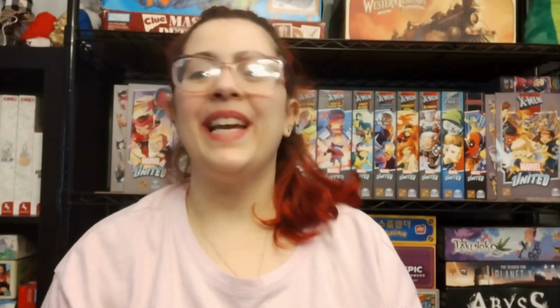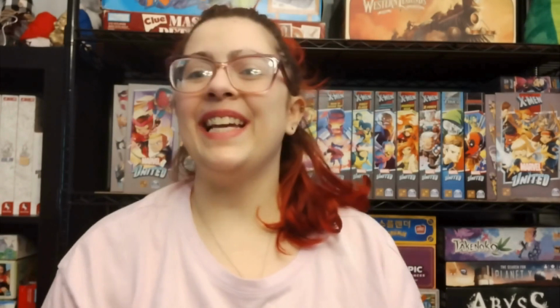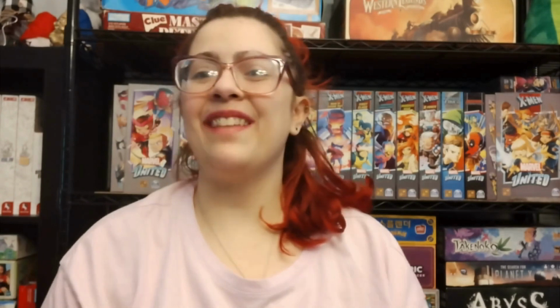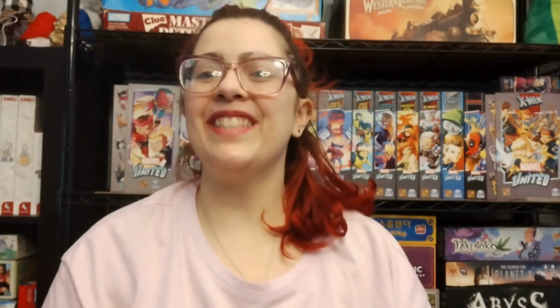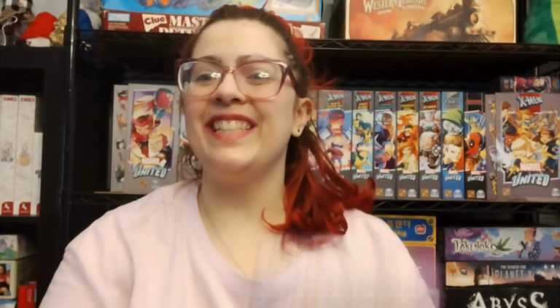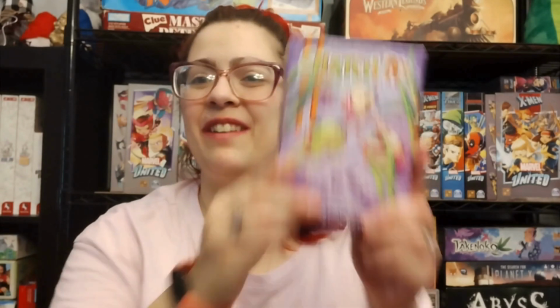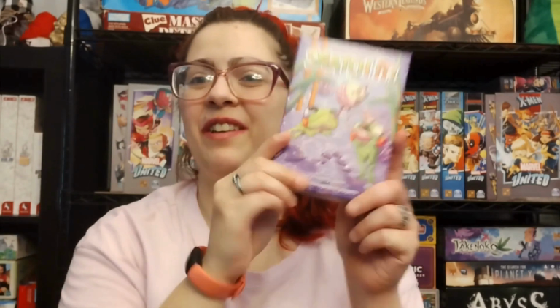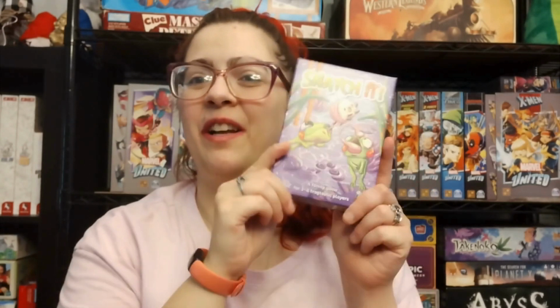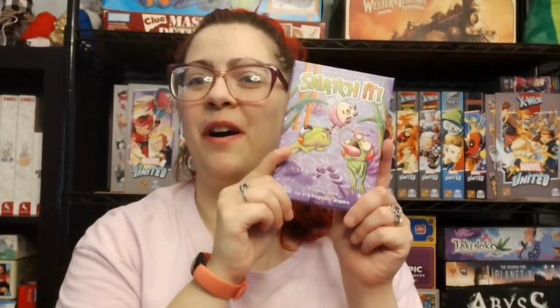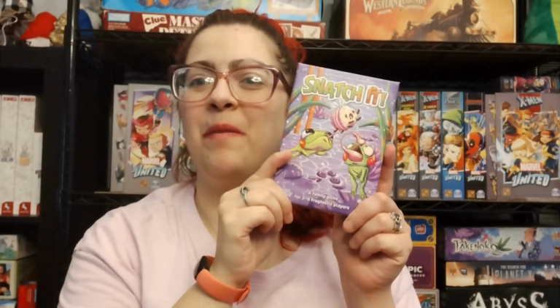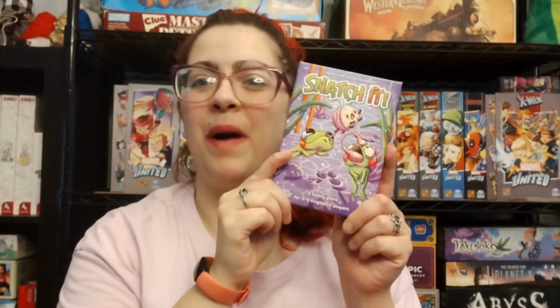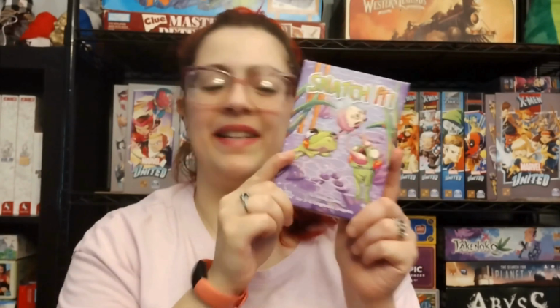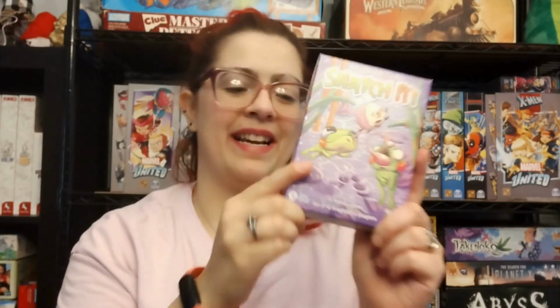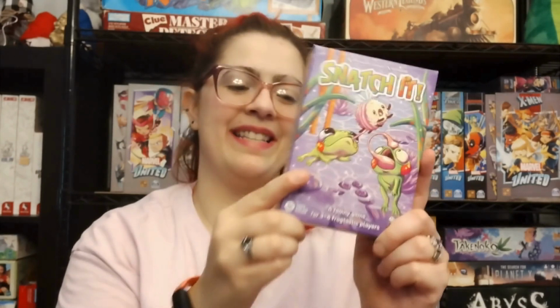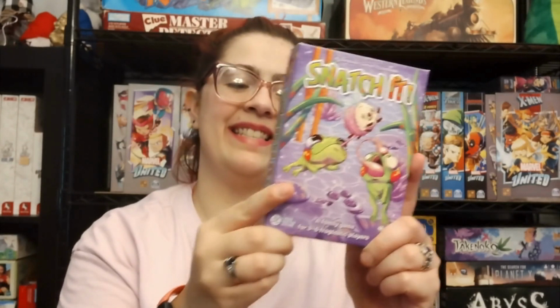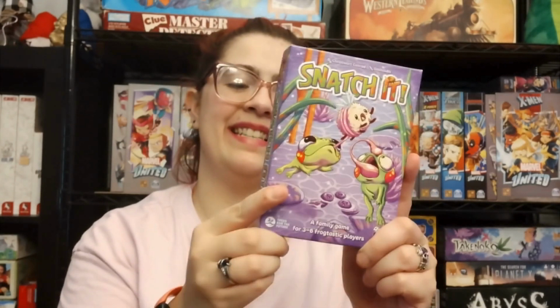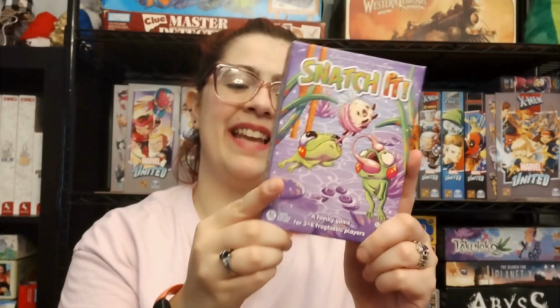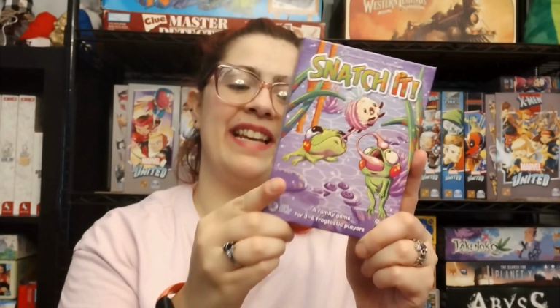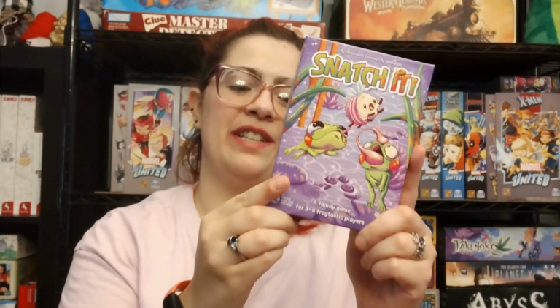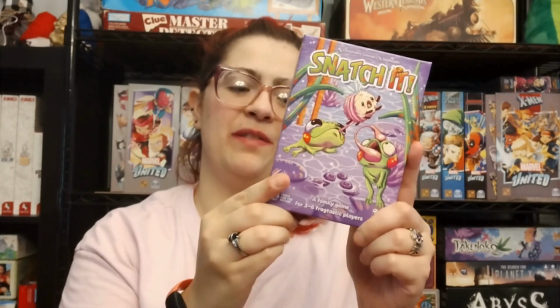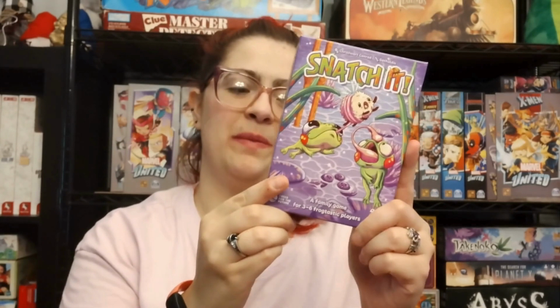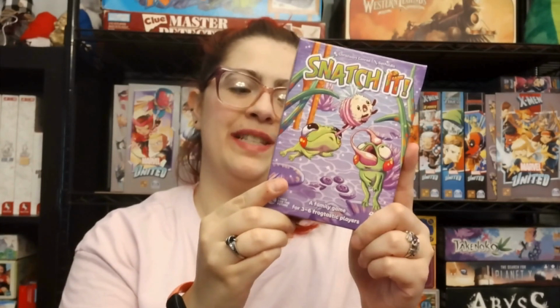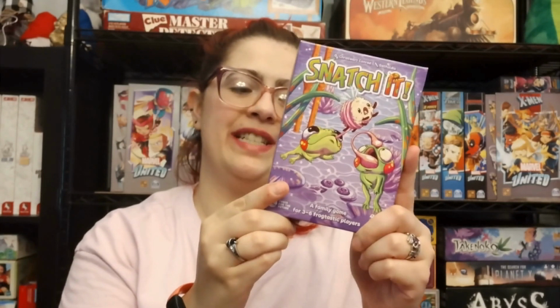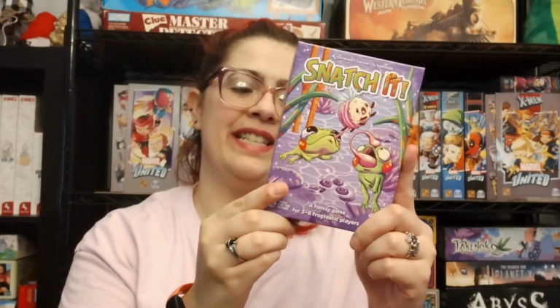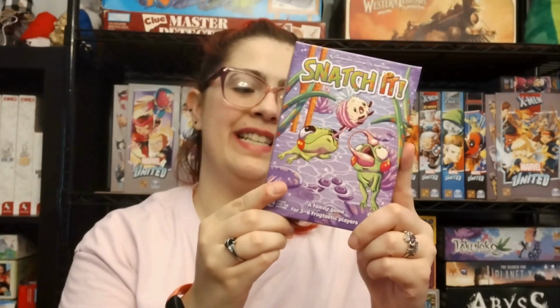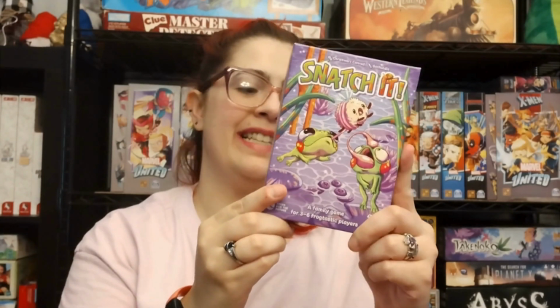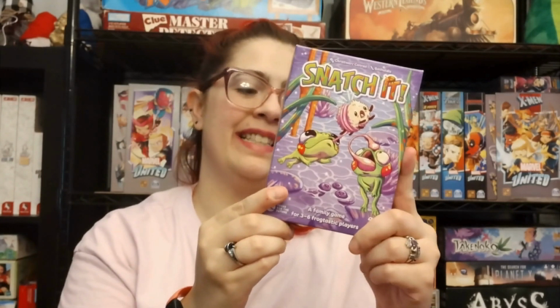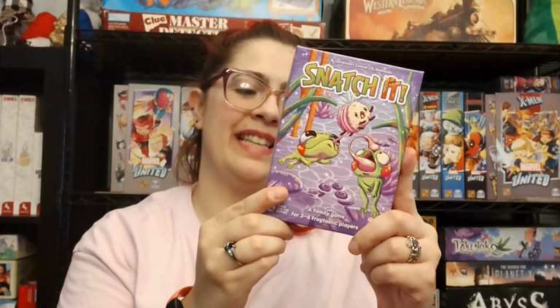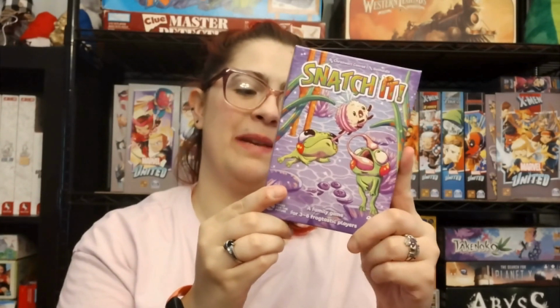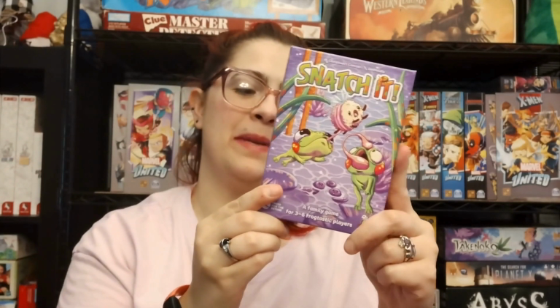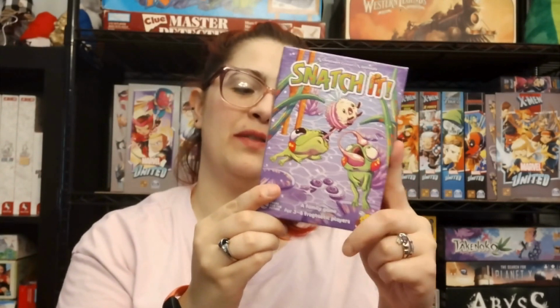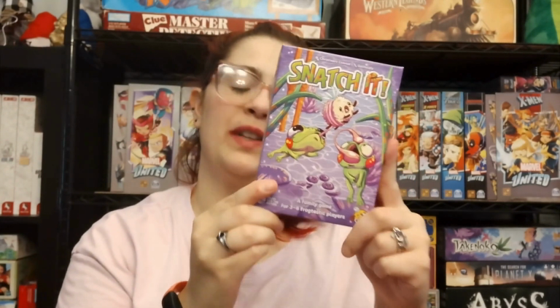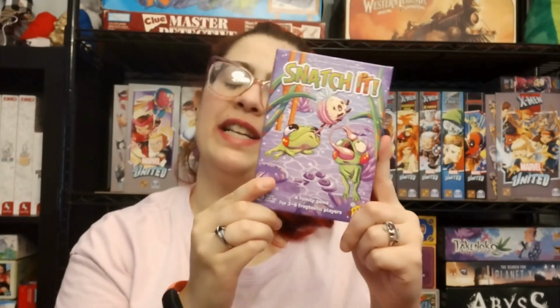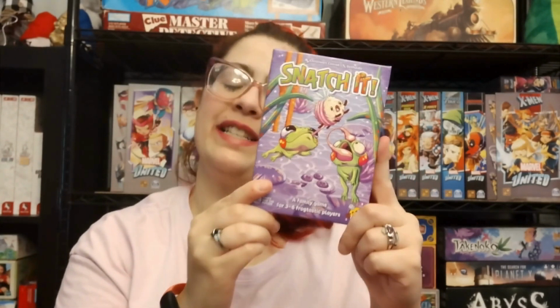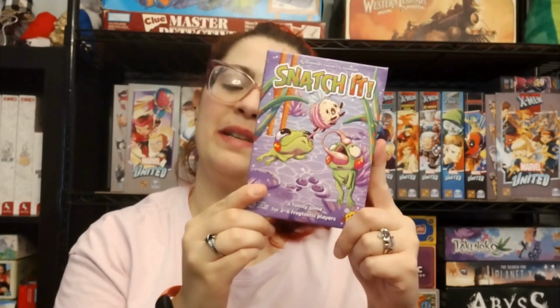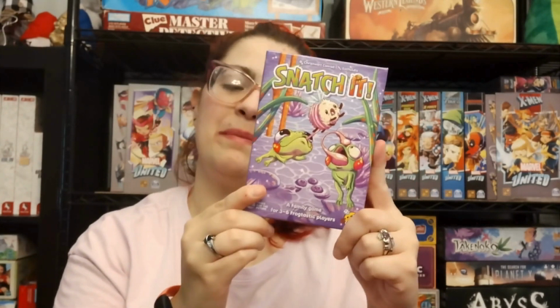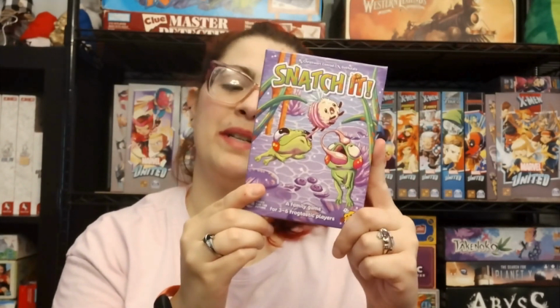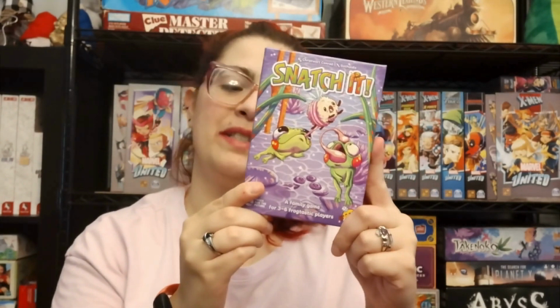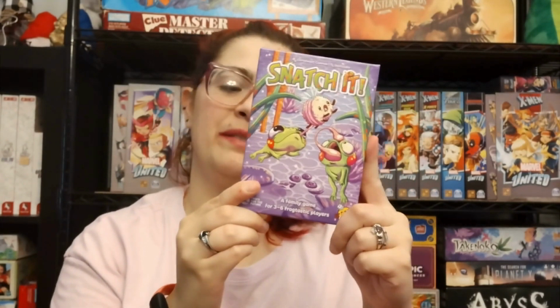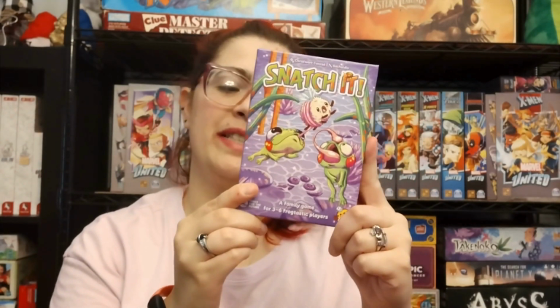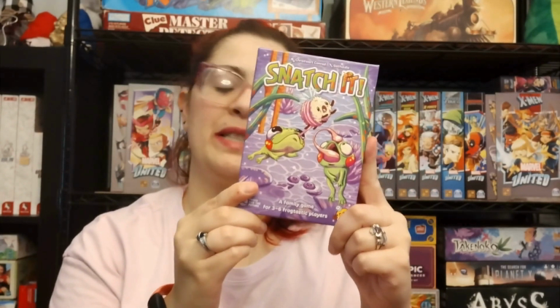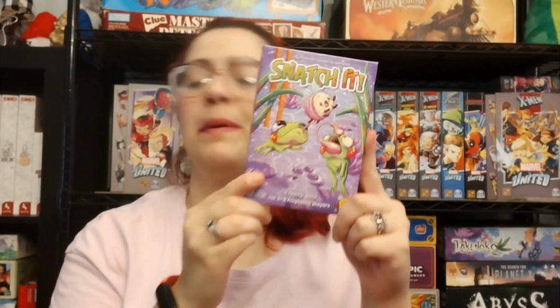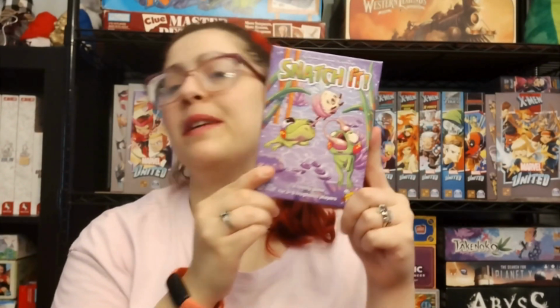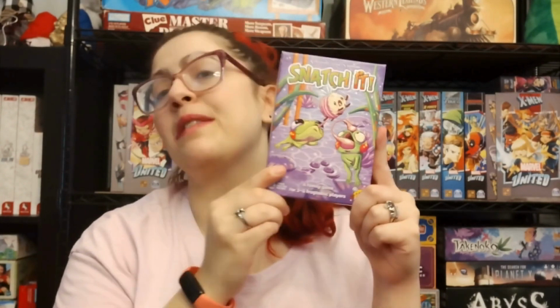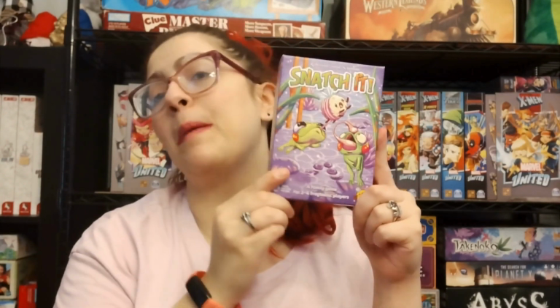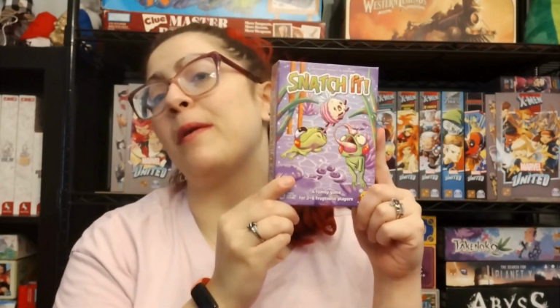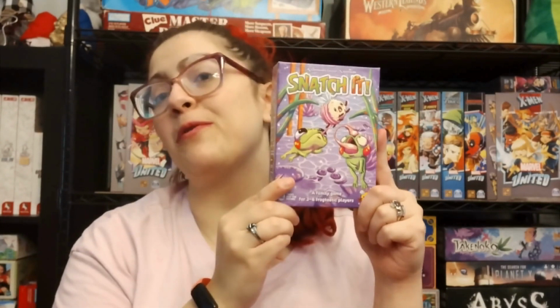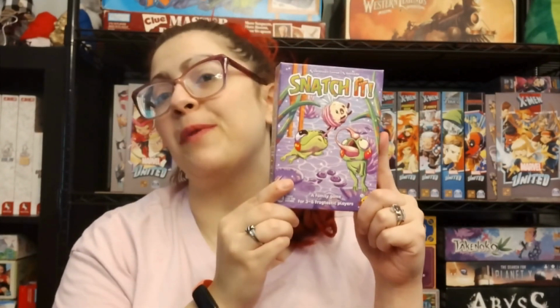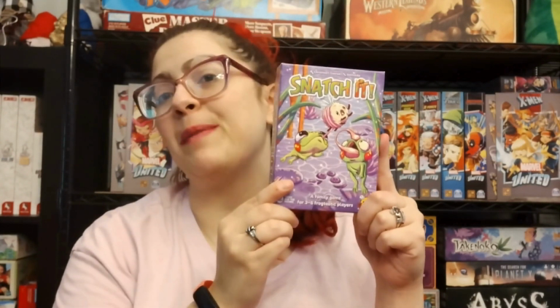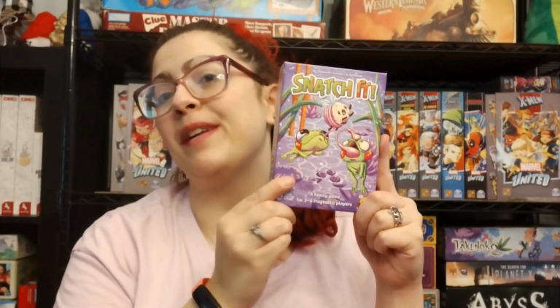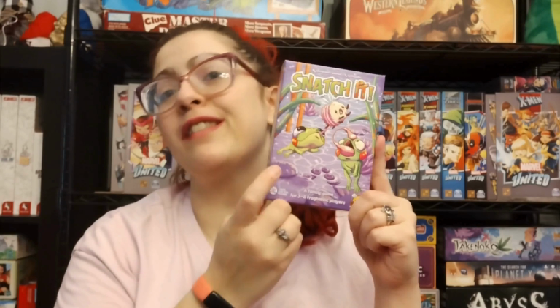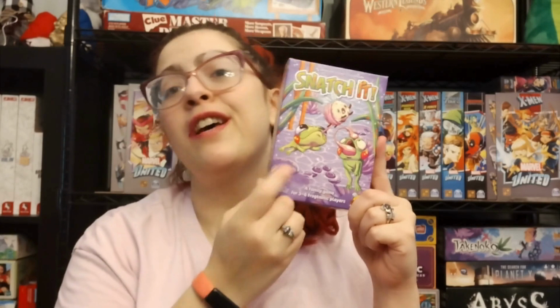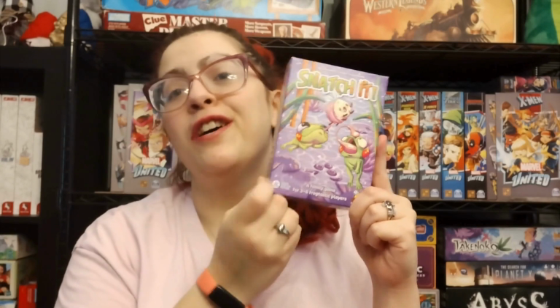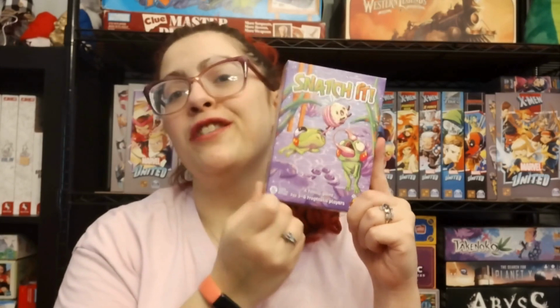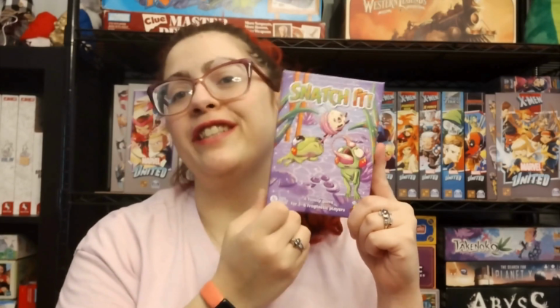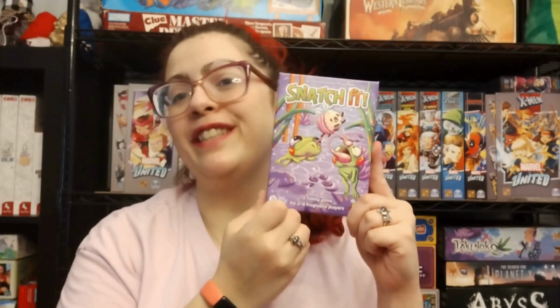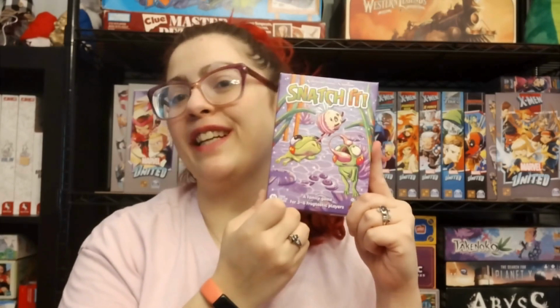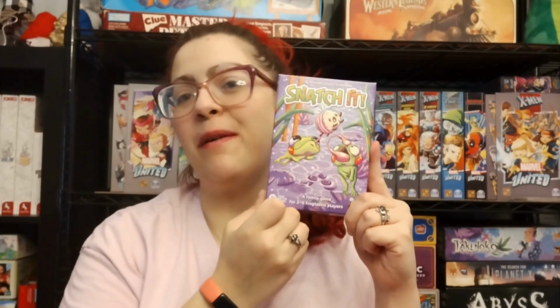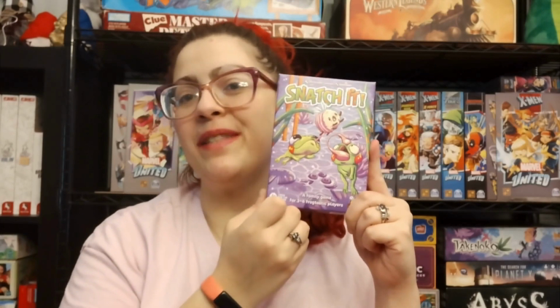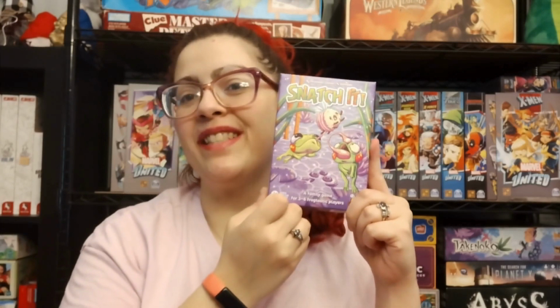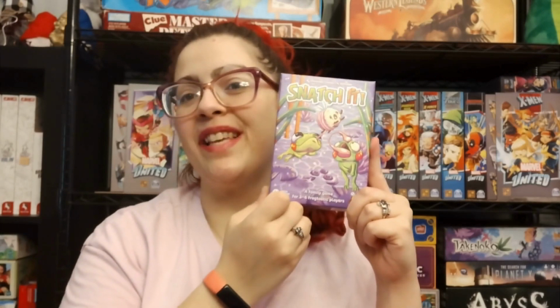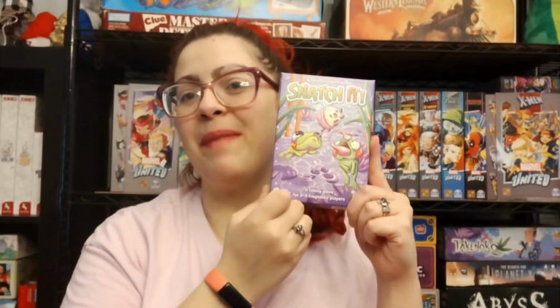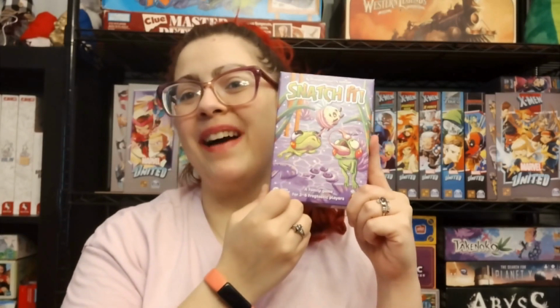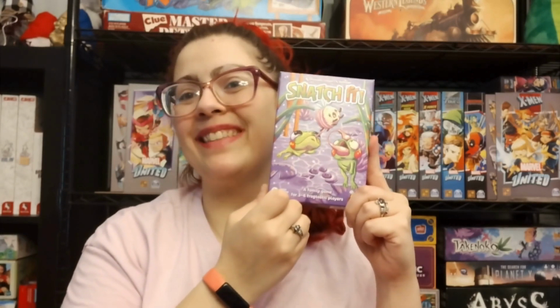Hey gamers, today we're going to unbox Snatchit from CGE. This game is for ages 8 plus, 3 to 6 players, about 20 minutes. So let's check out what's inside the box.